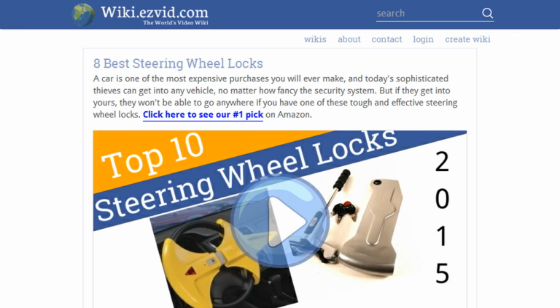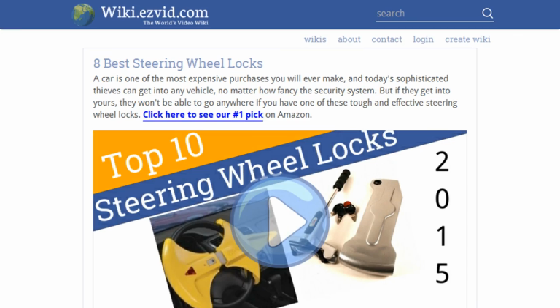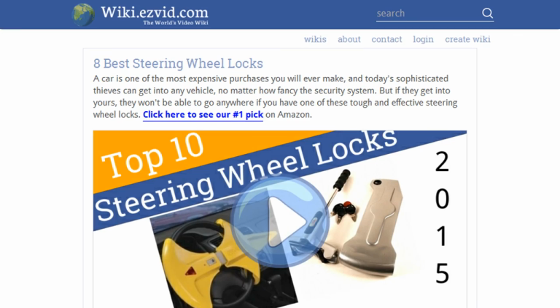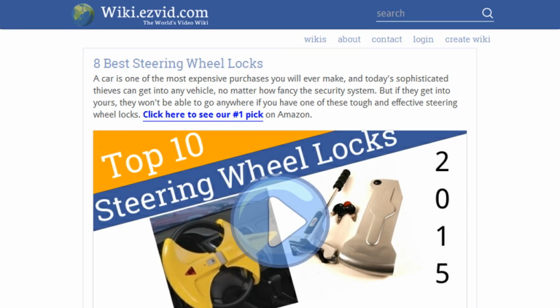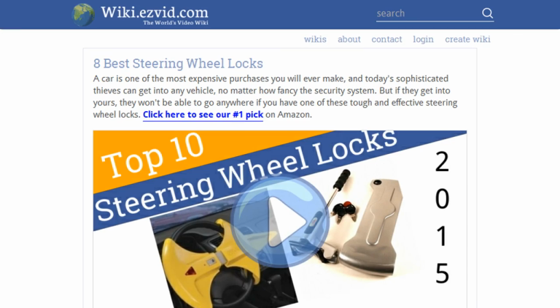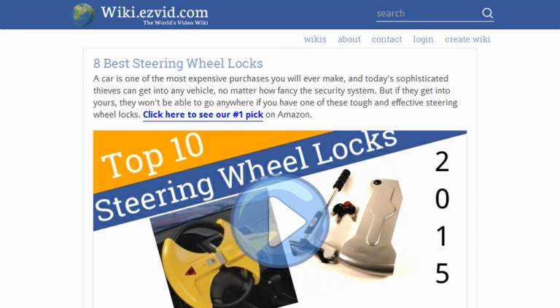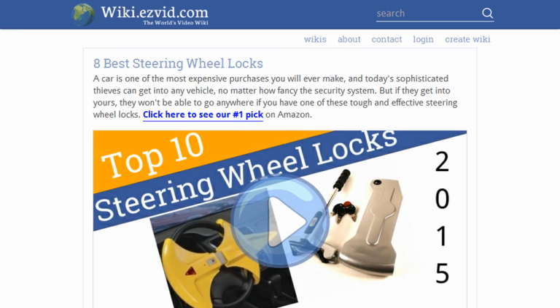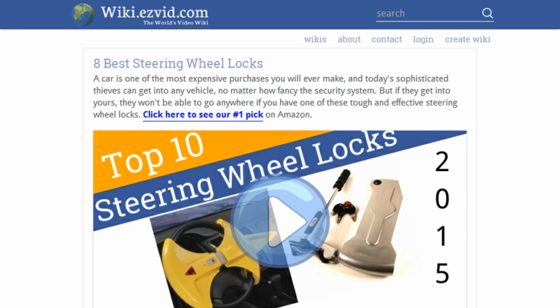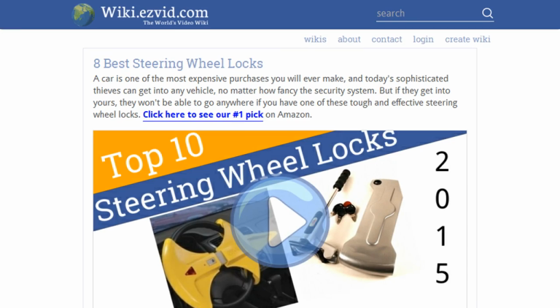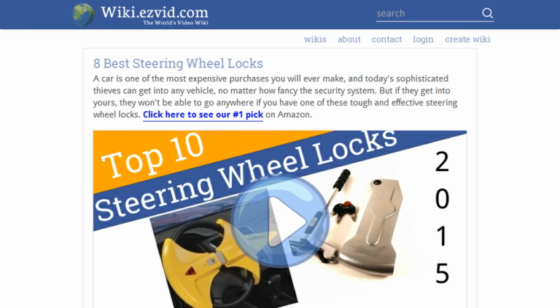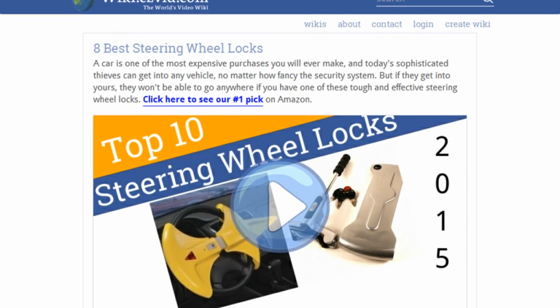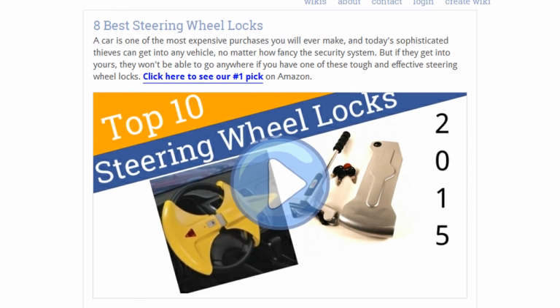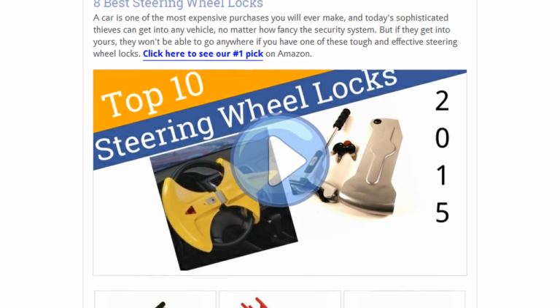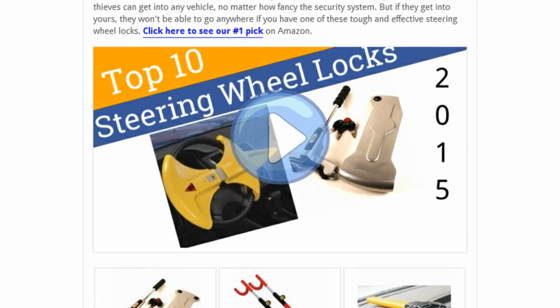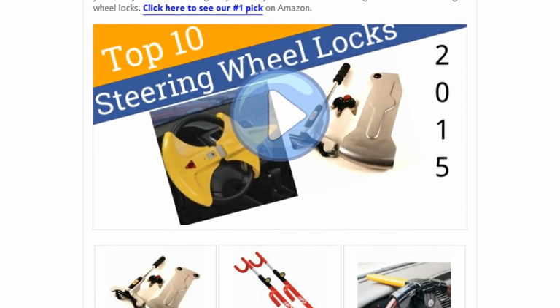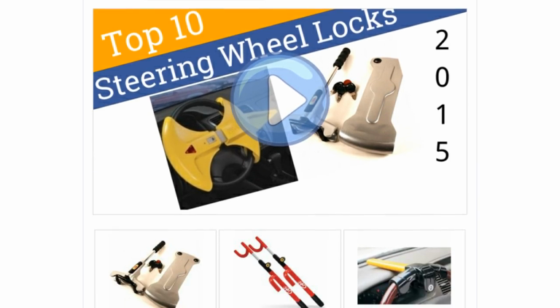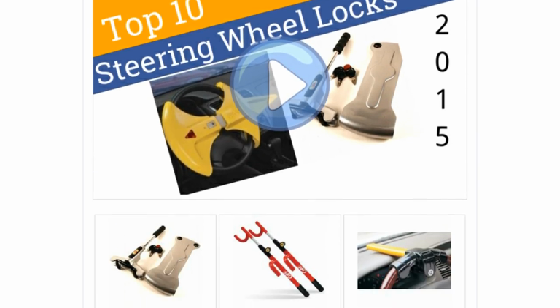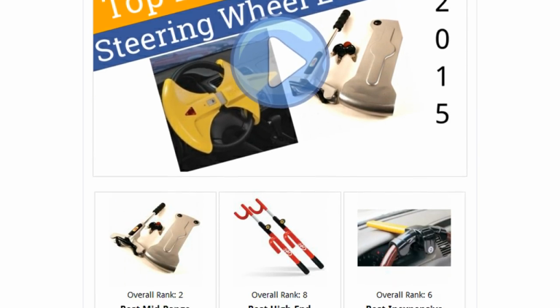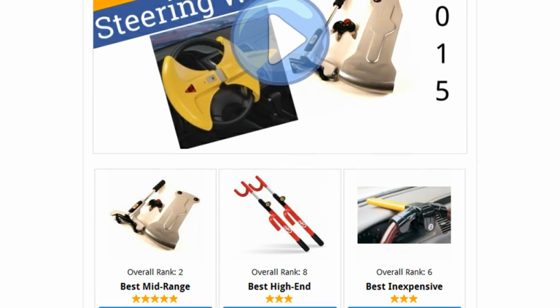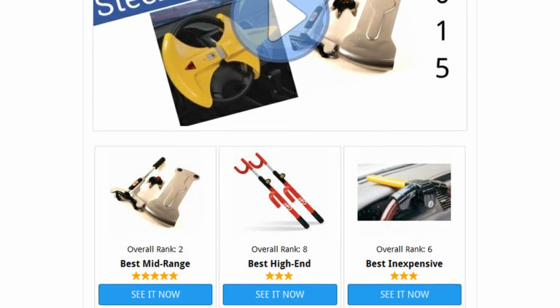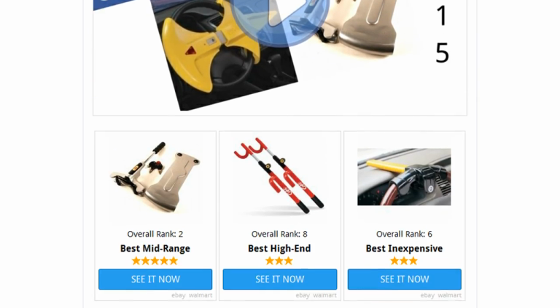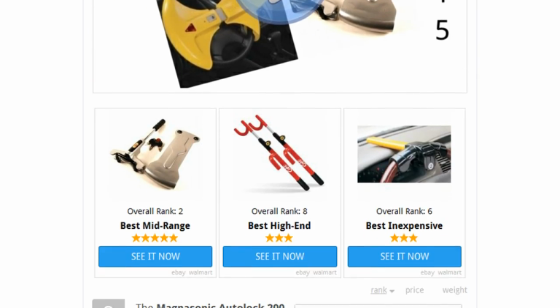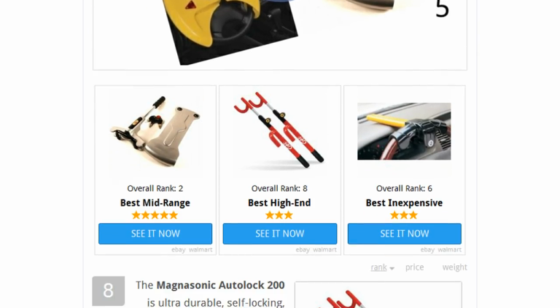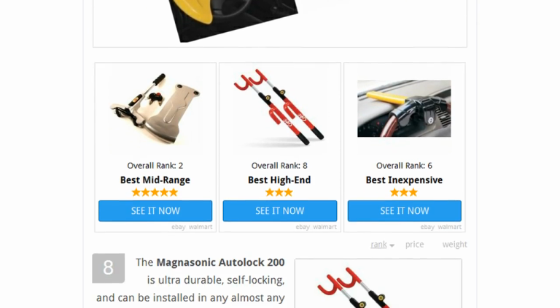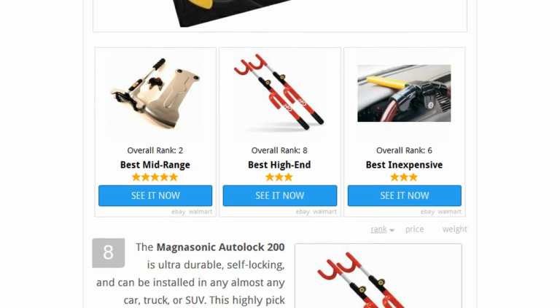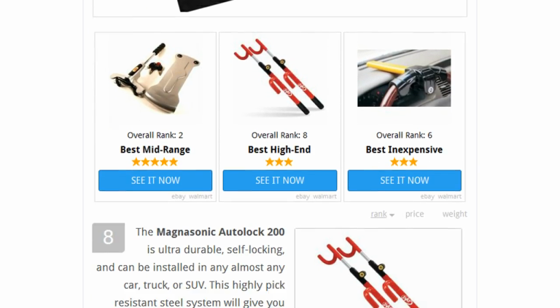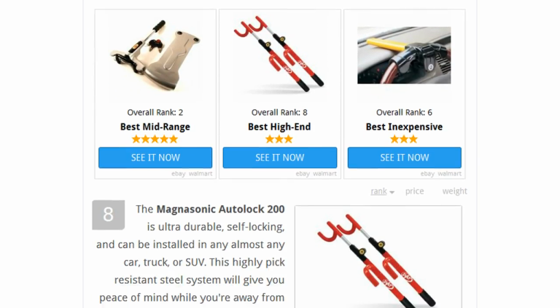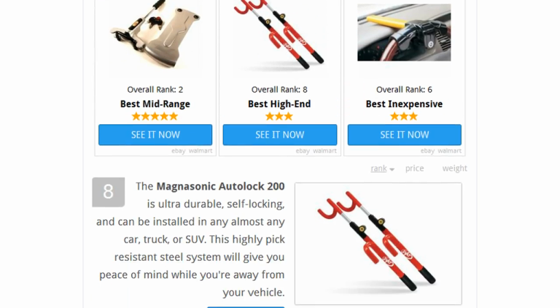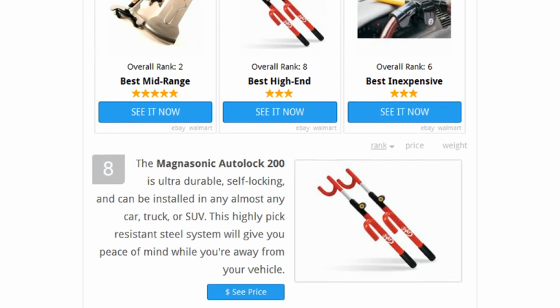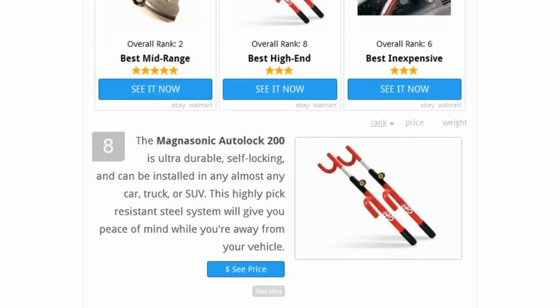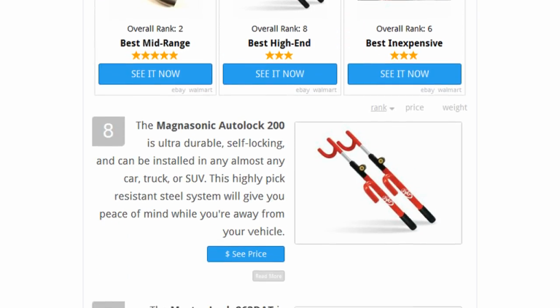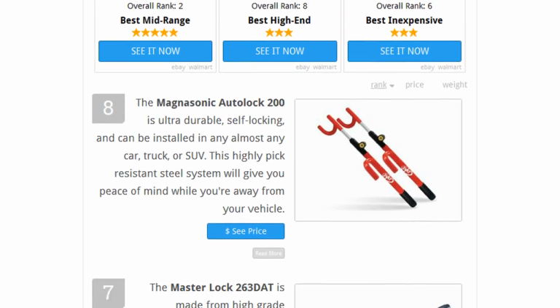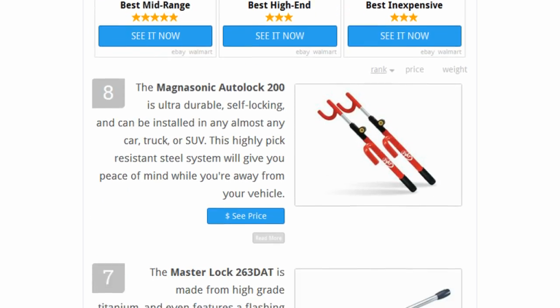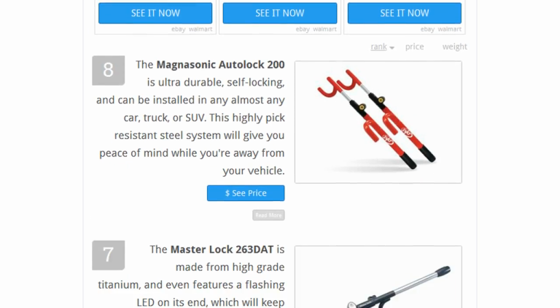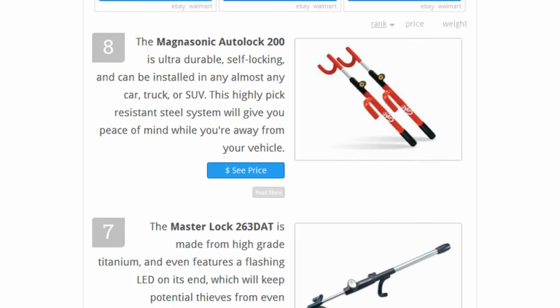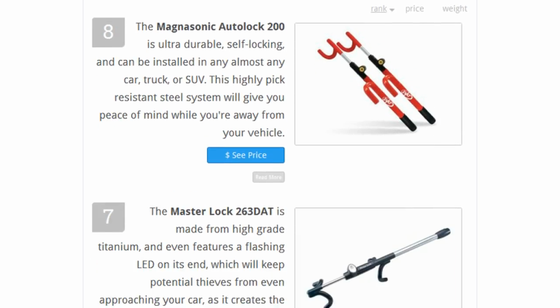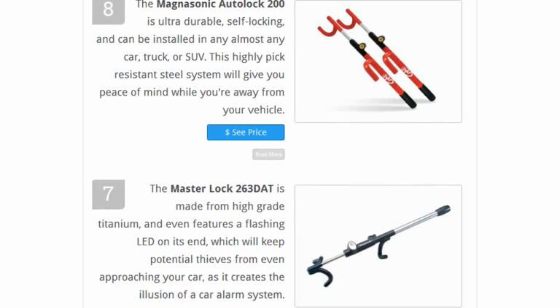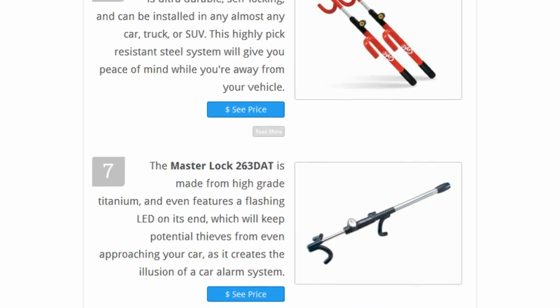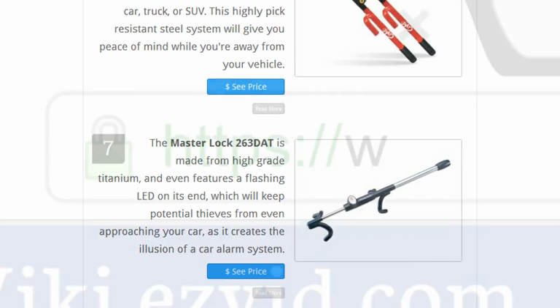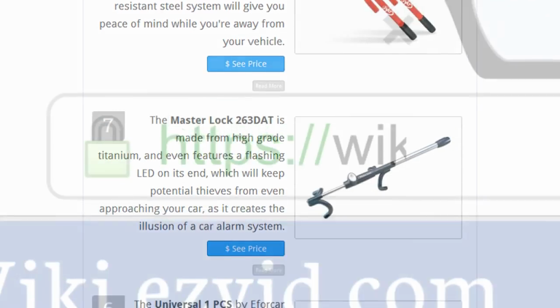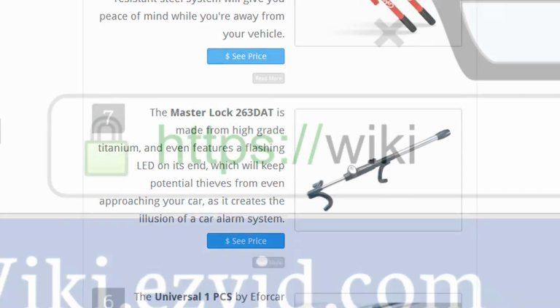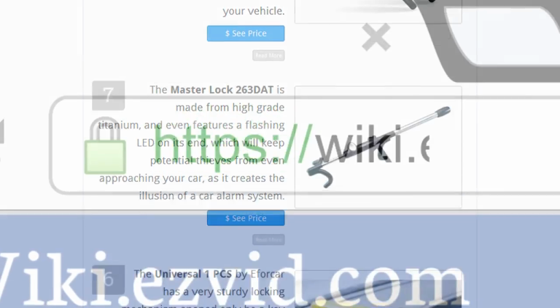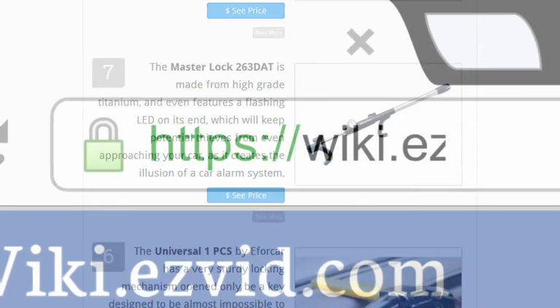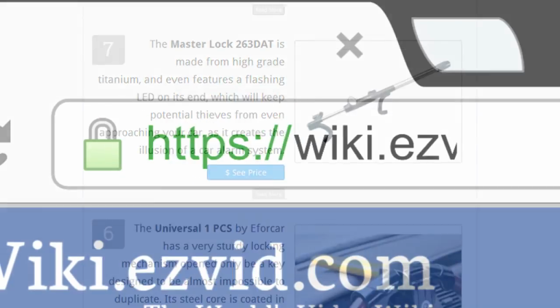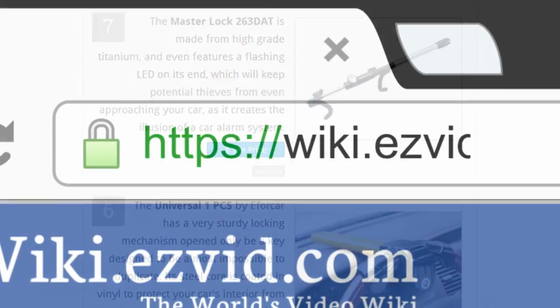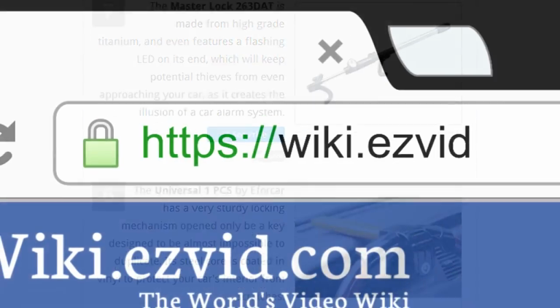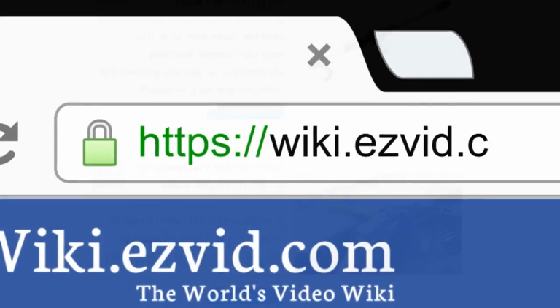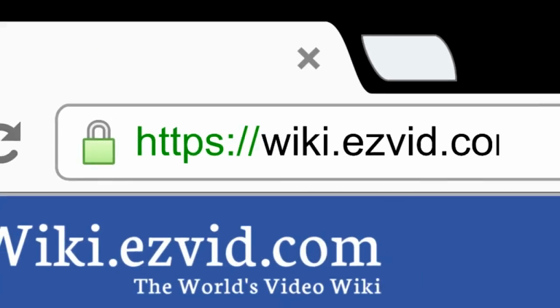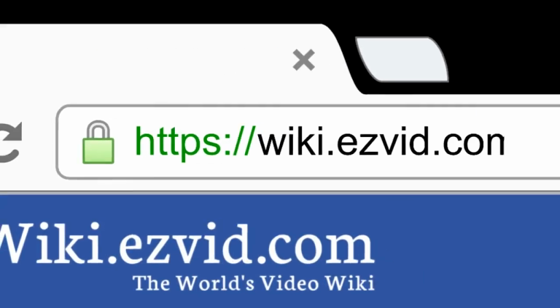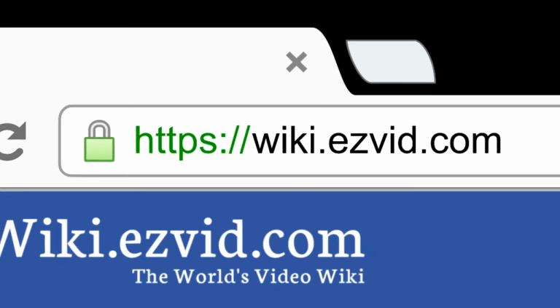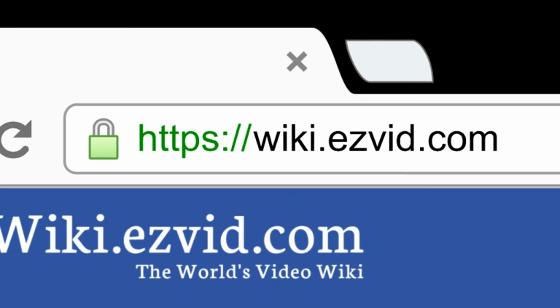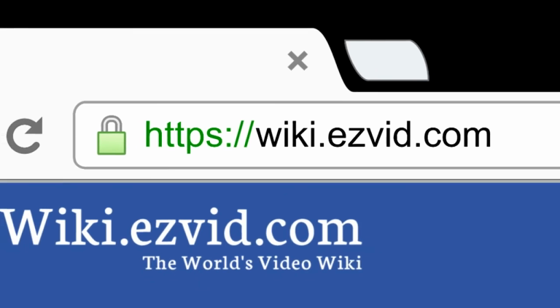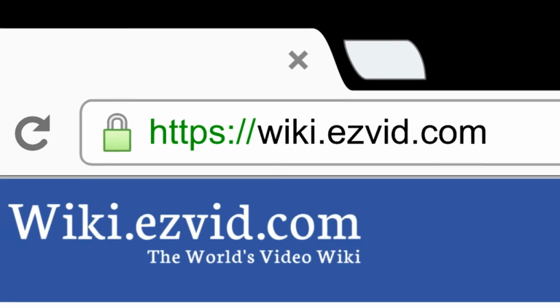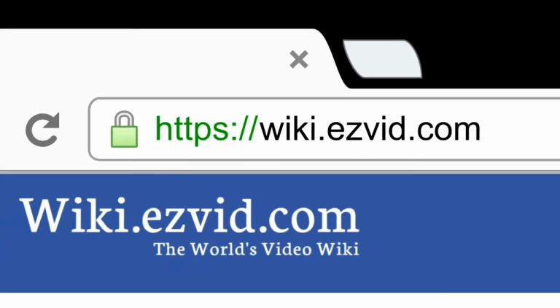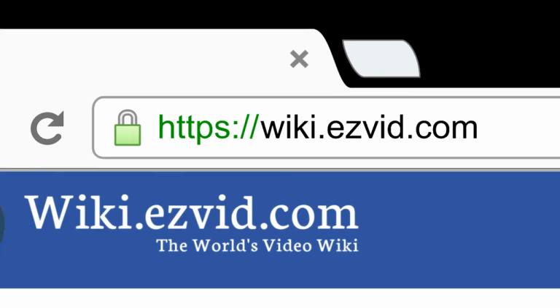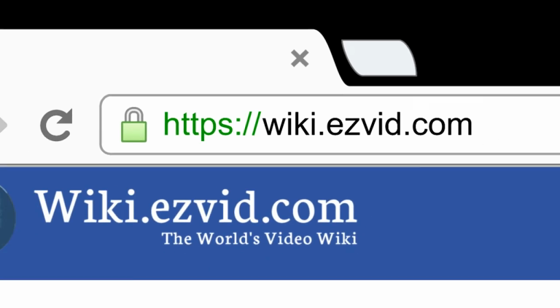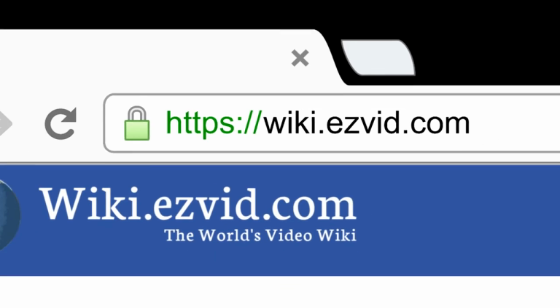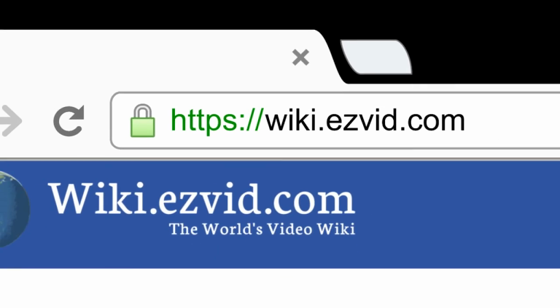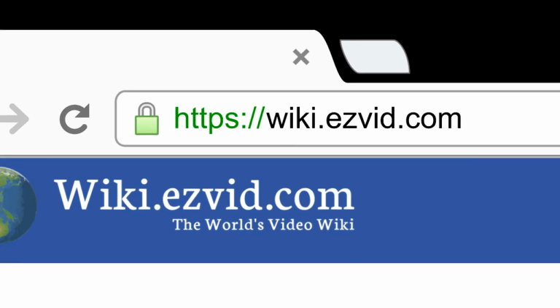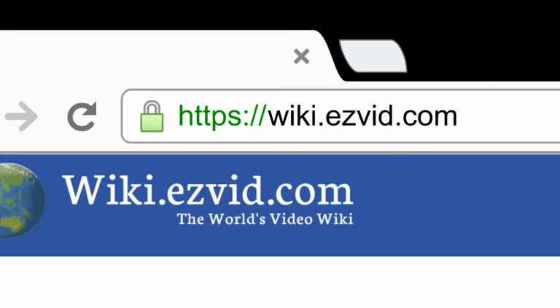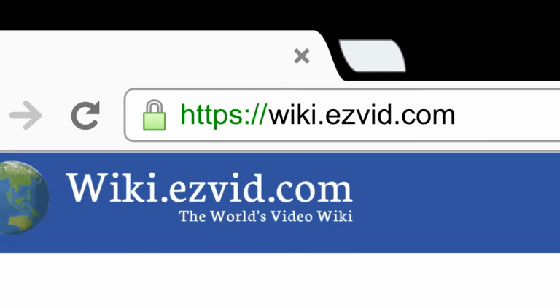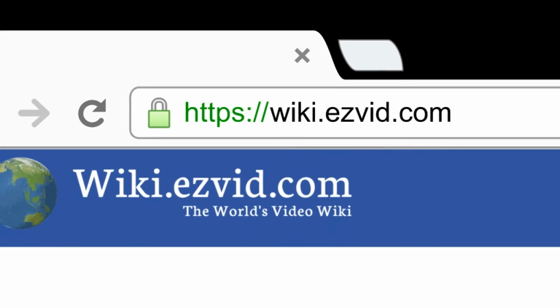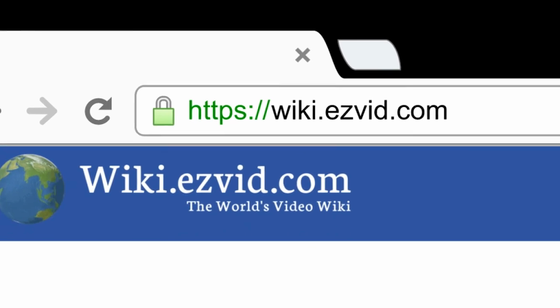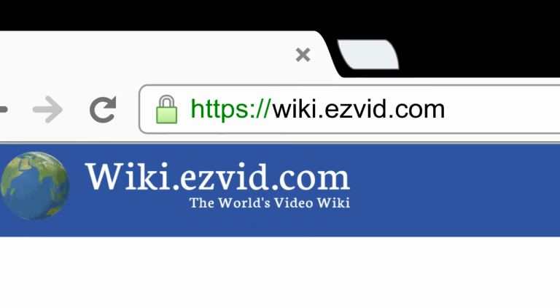To see all this, go to wiki.easyvid.com and search for steering wheel locks, or click beneath this video.